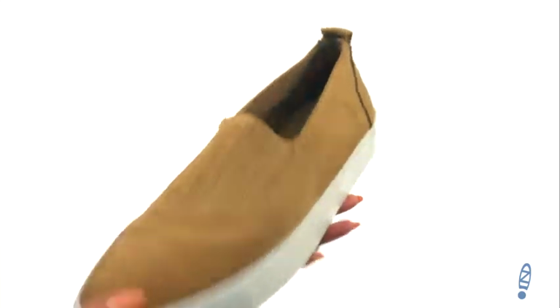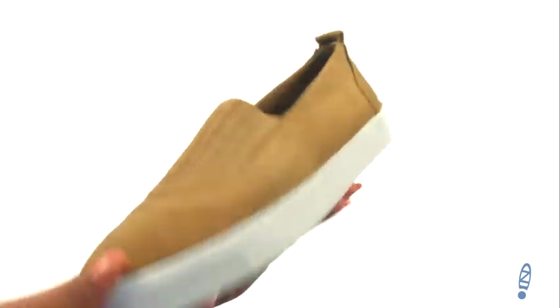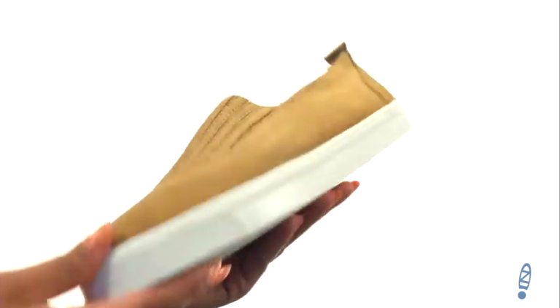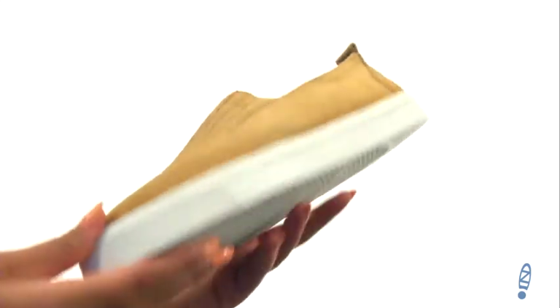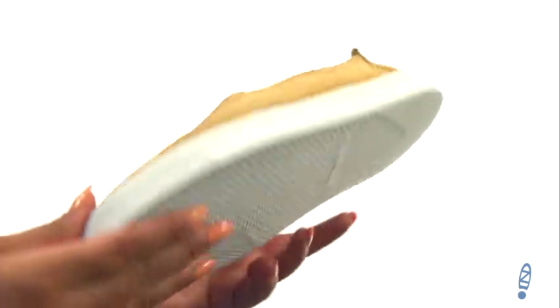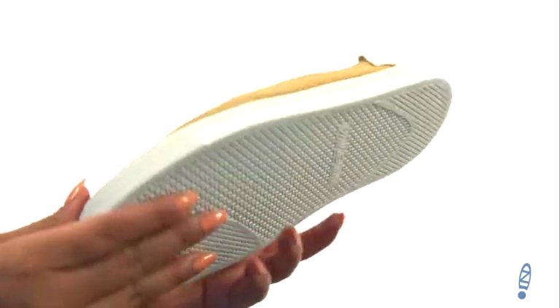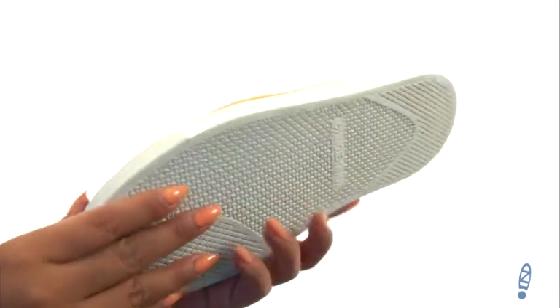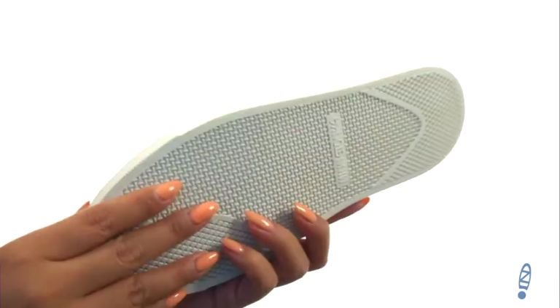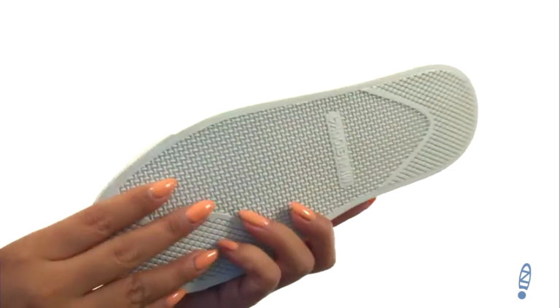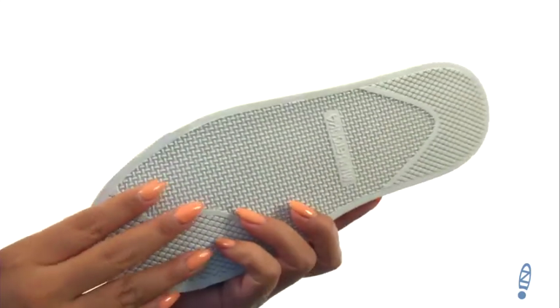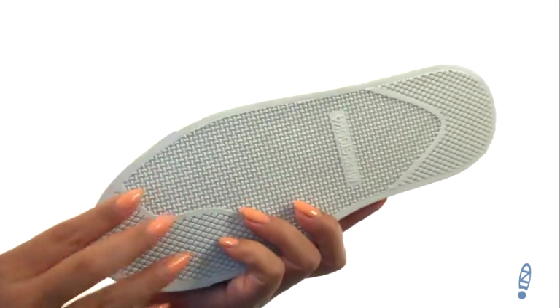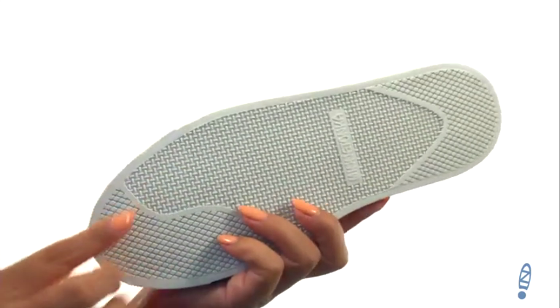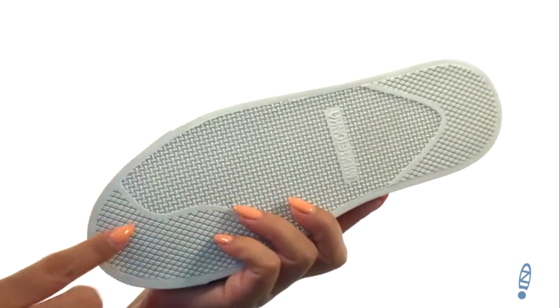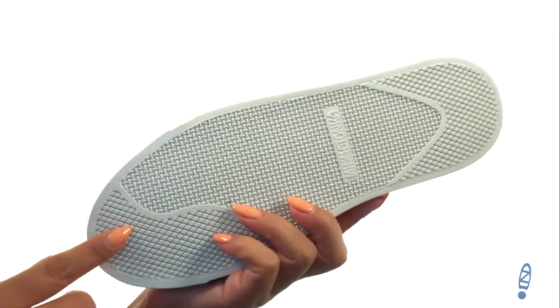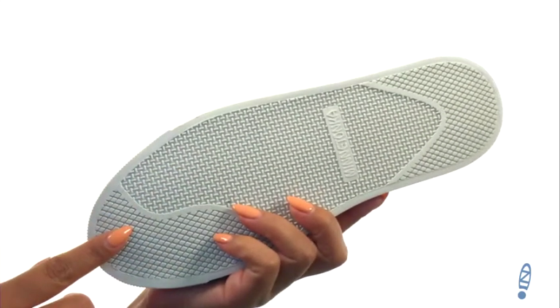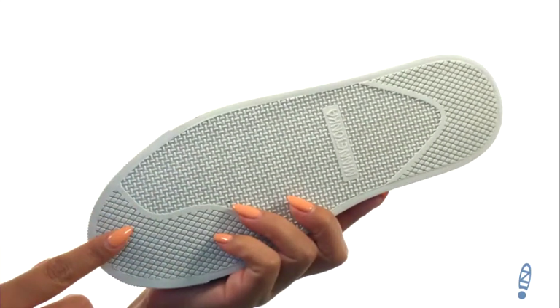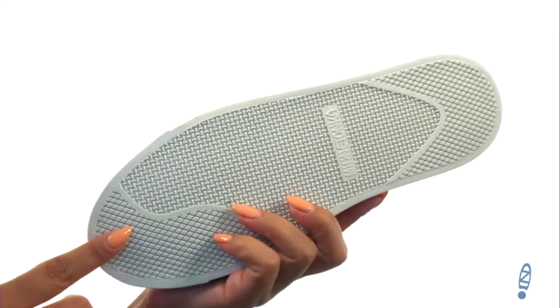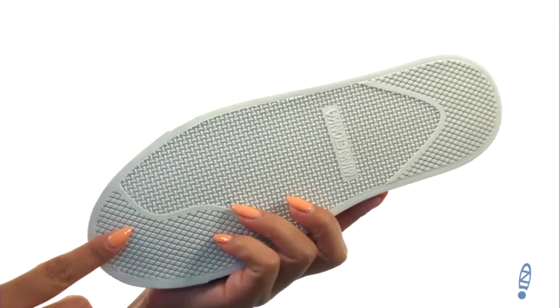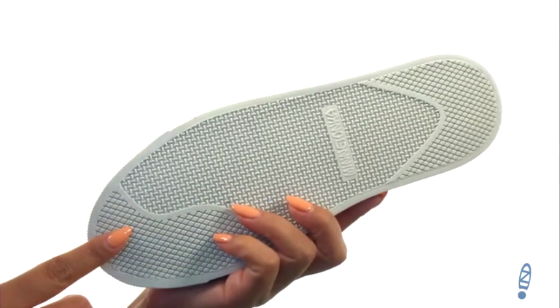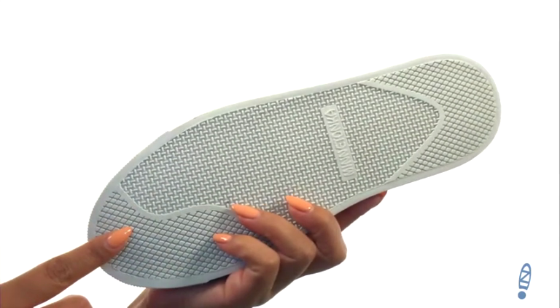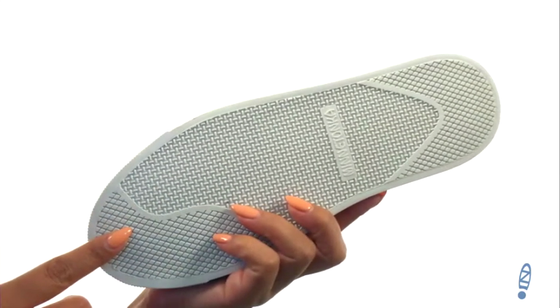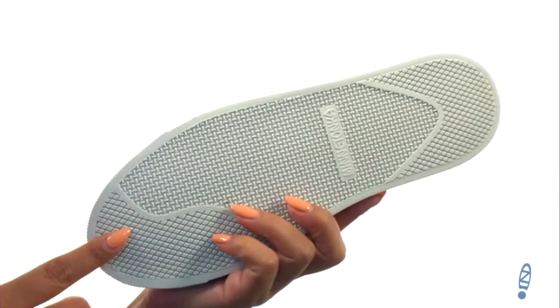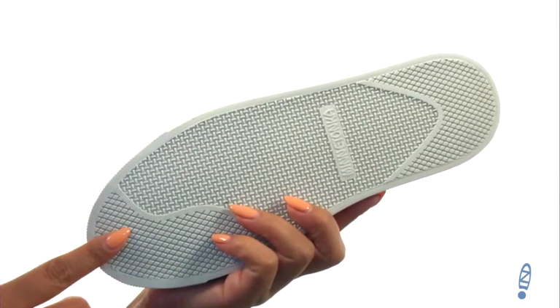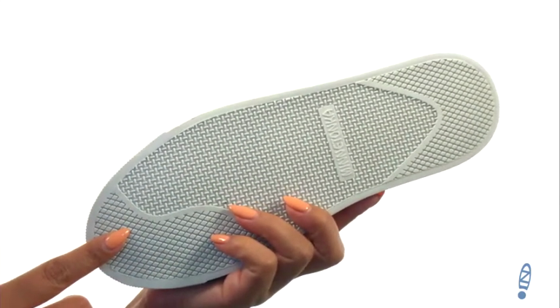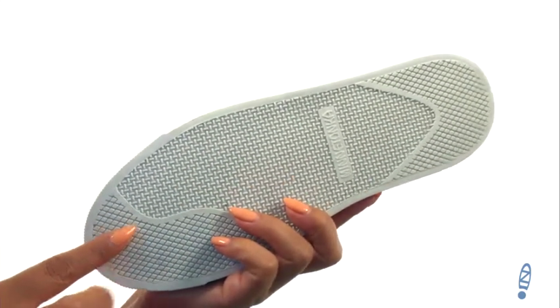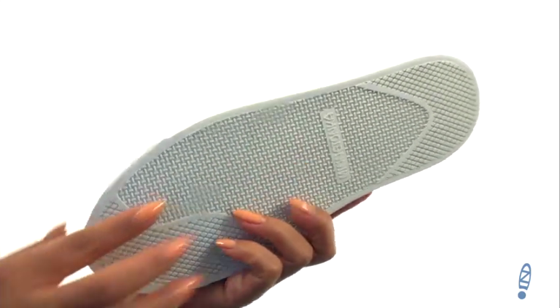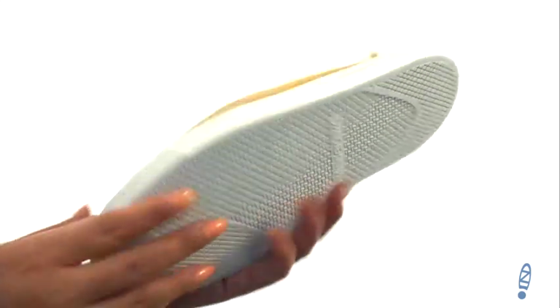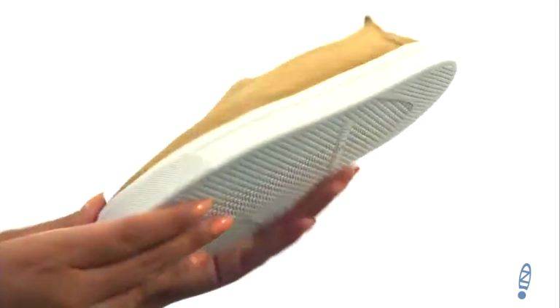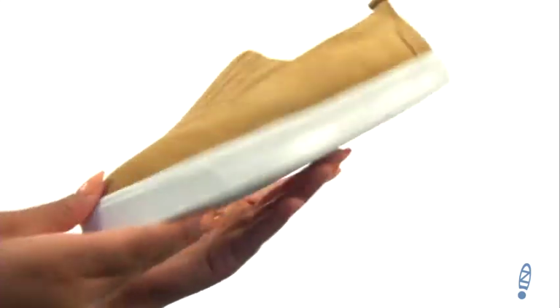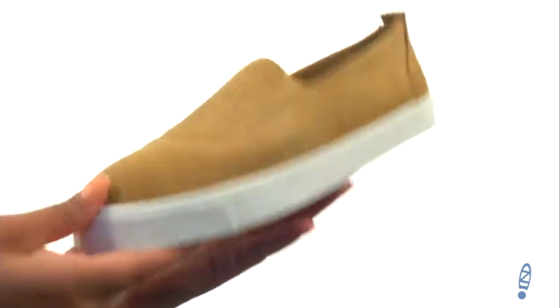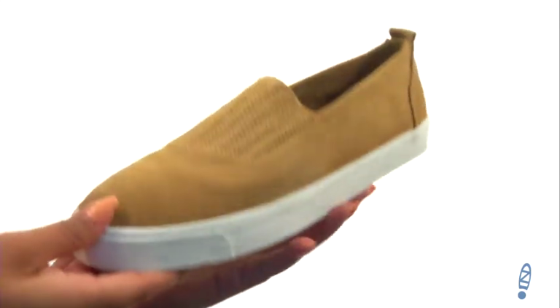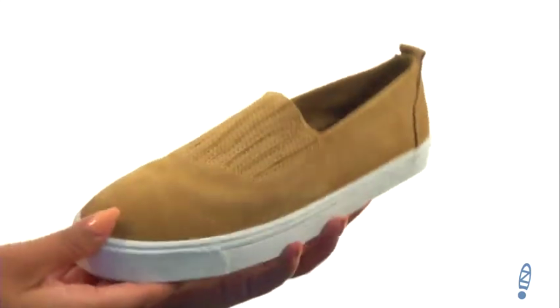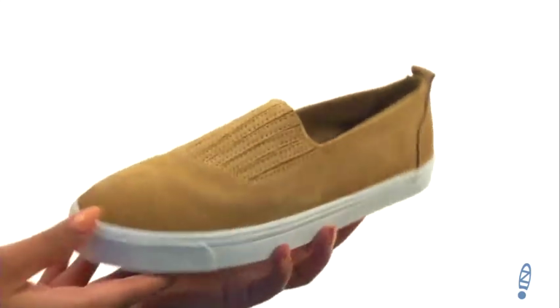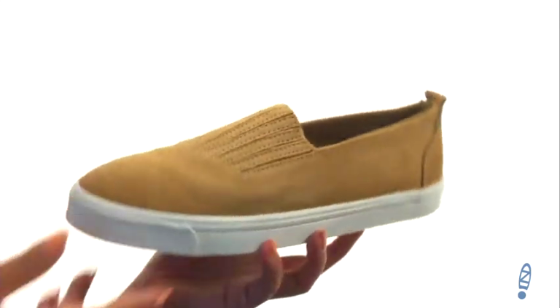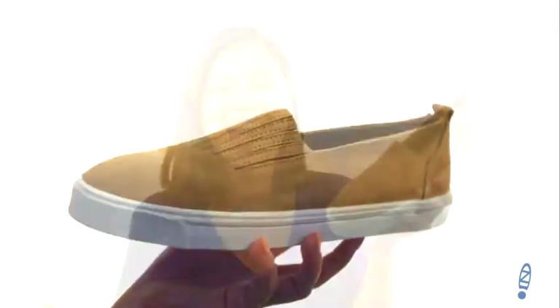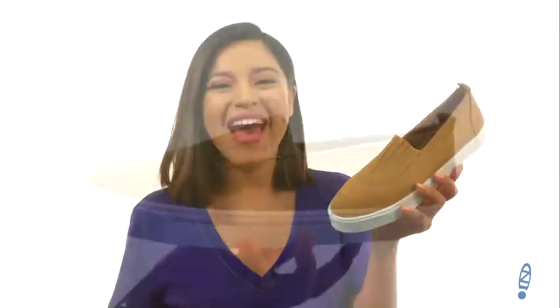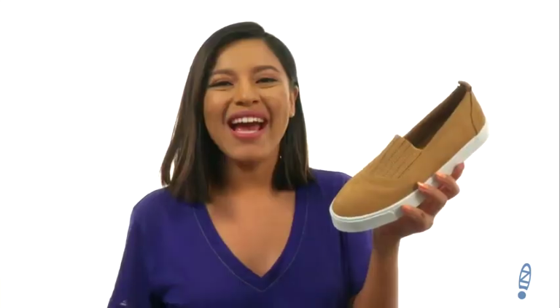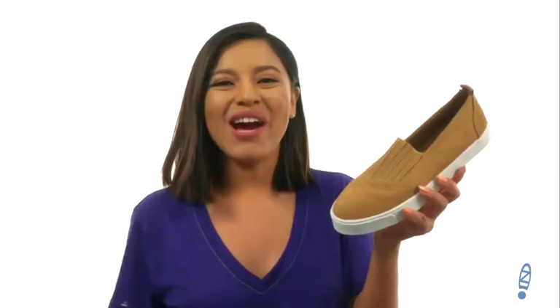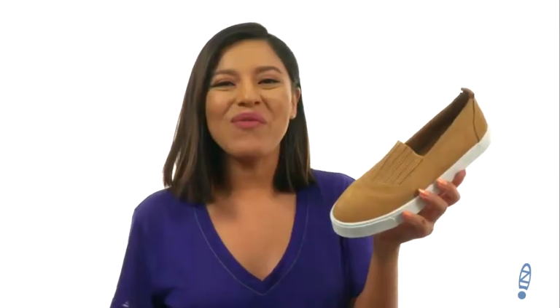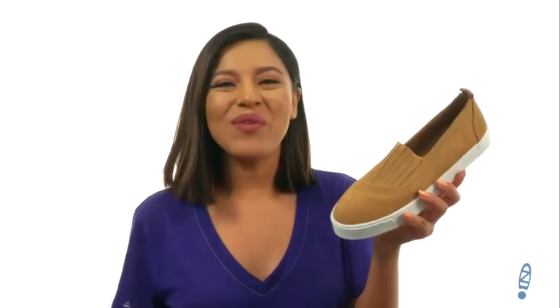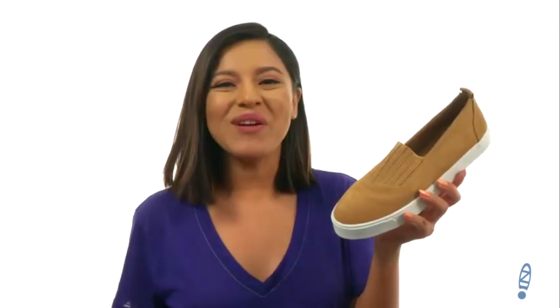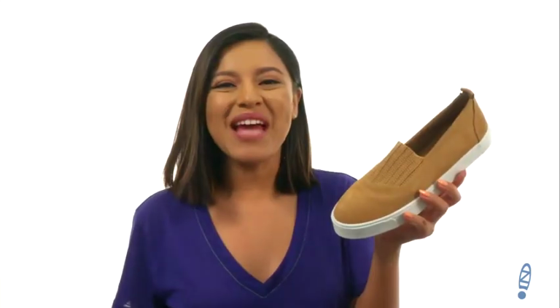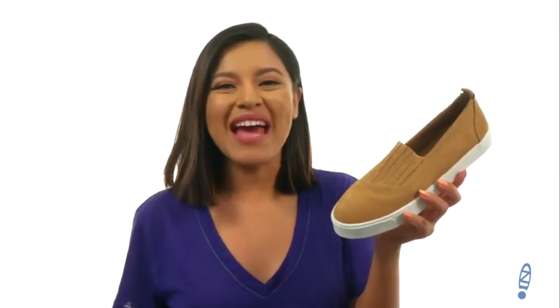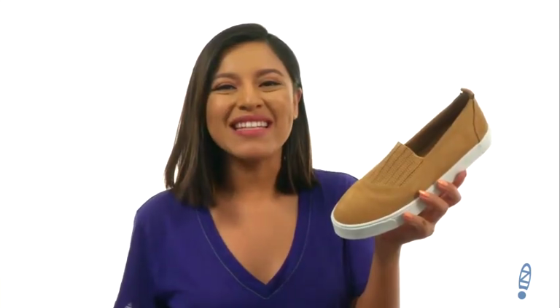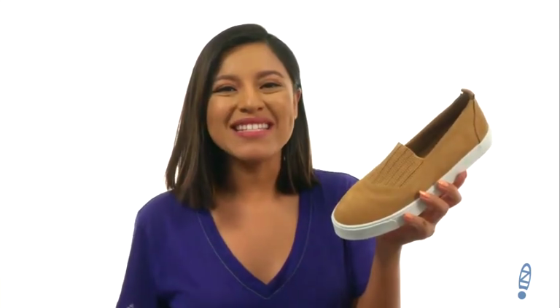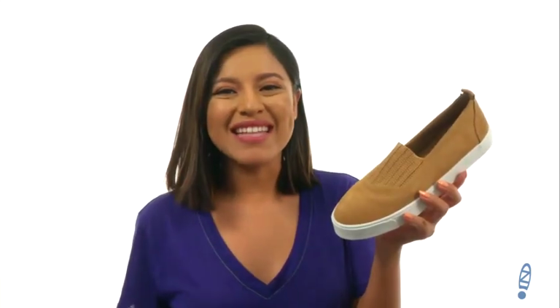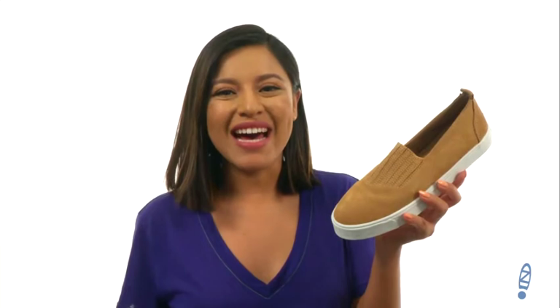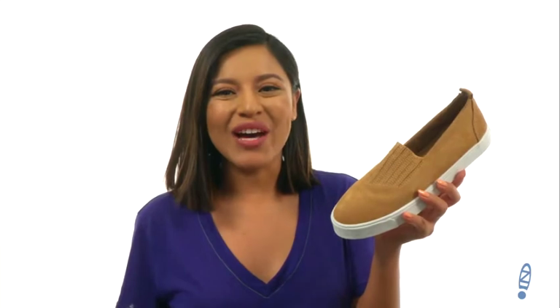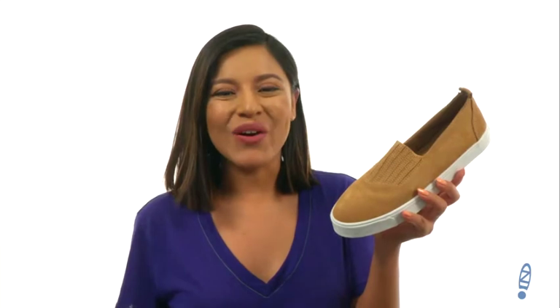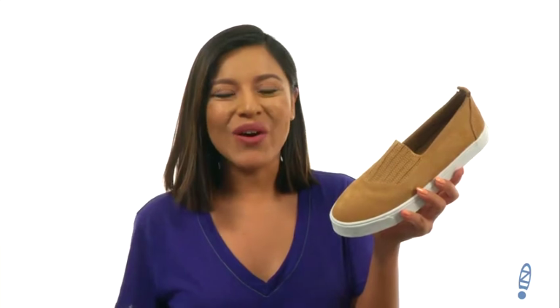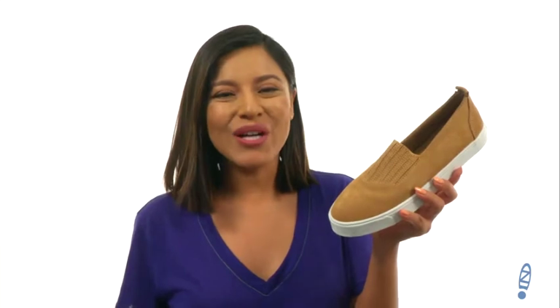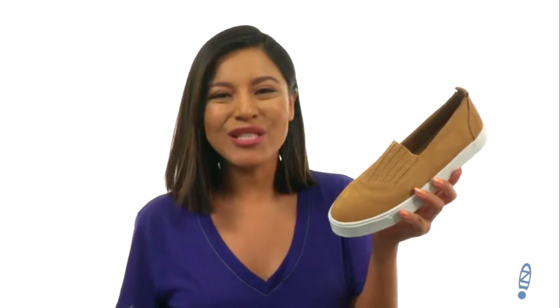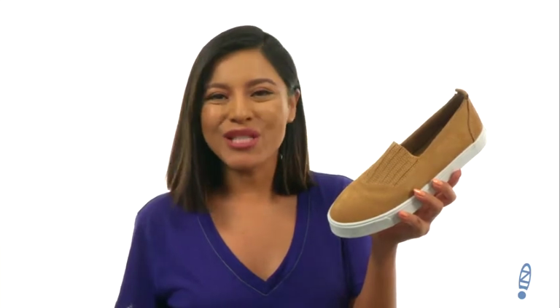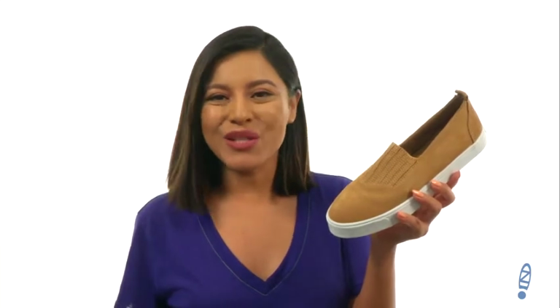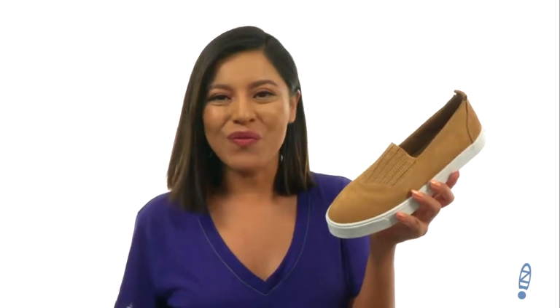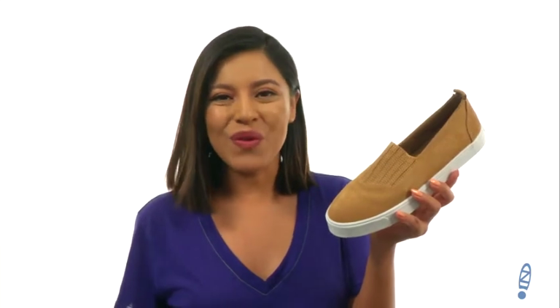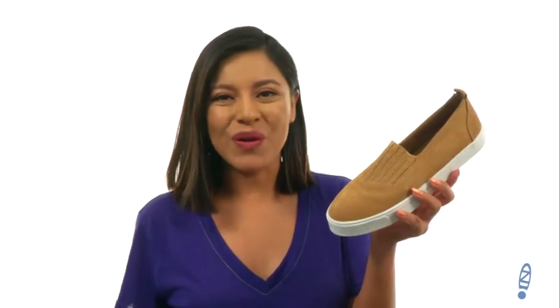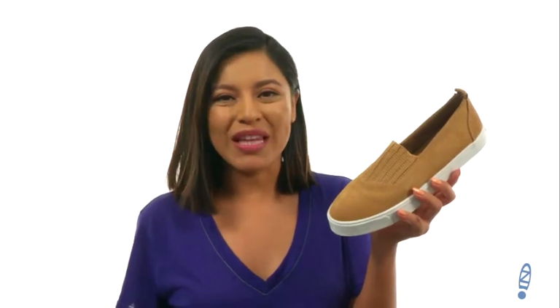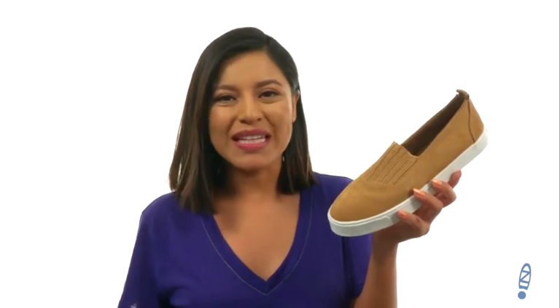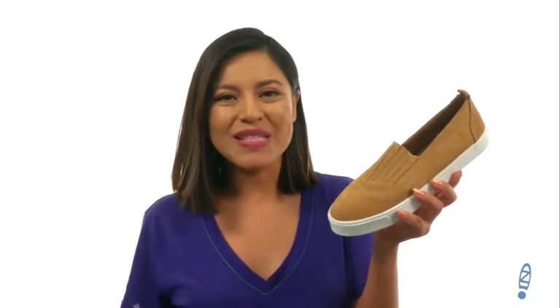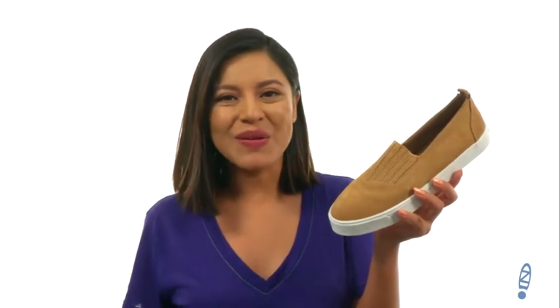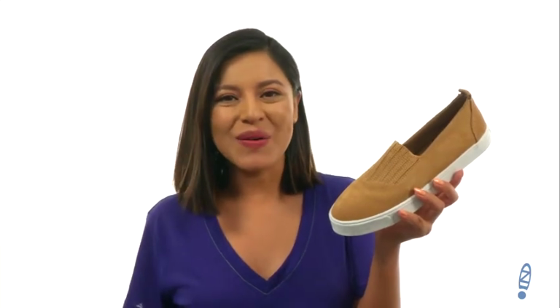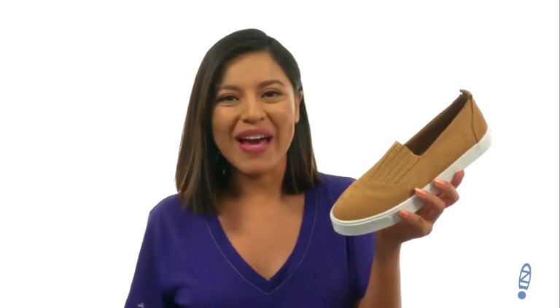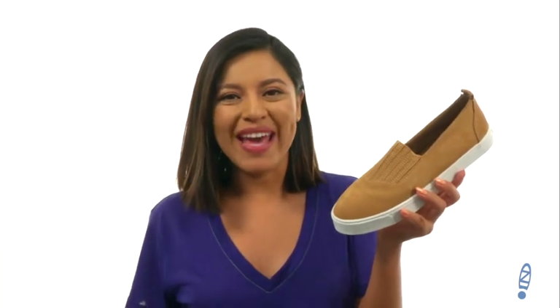Down at the bottom there's a durable rubber outsole. Comfort and style are just a few clicks away.